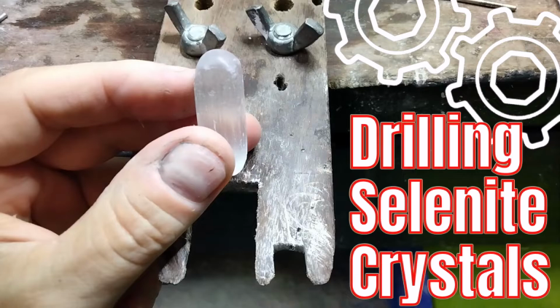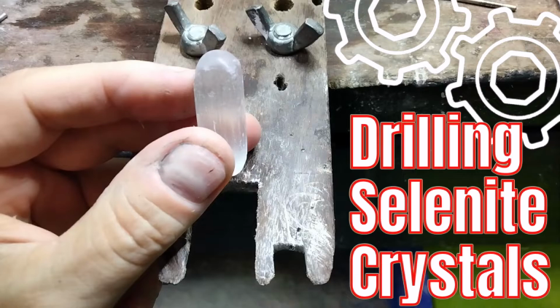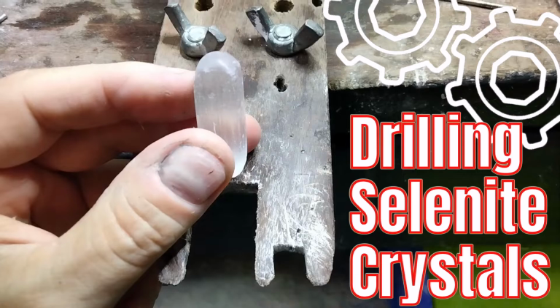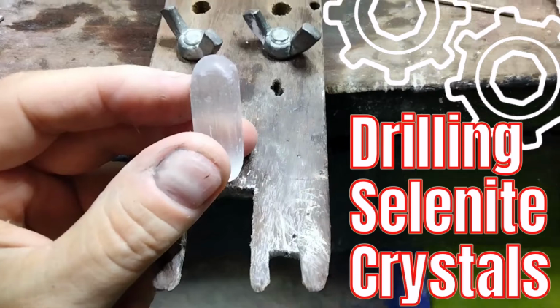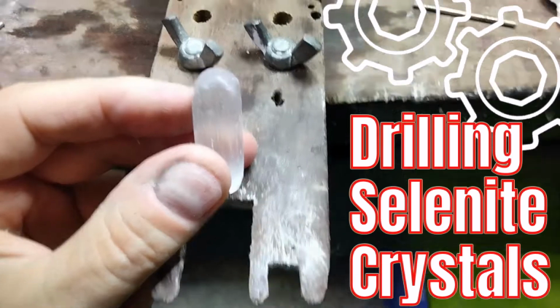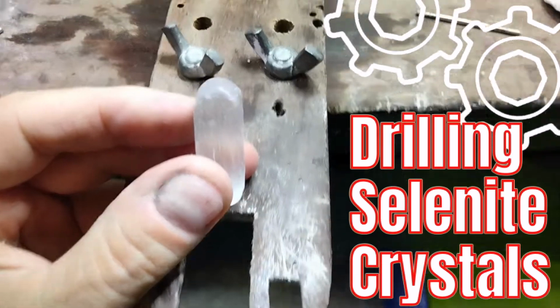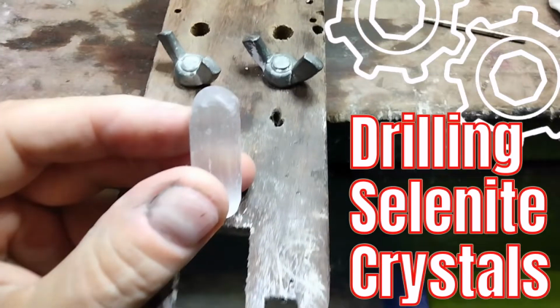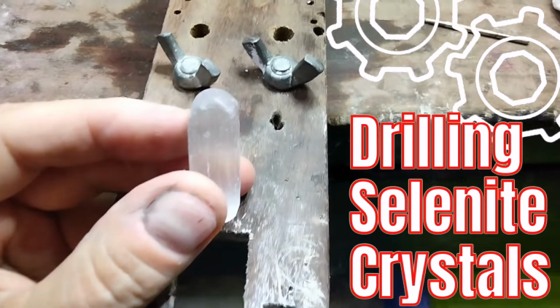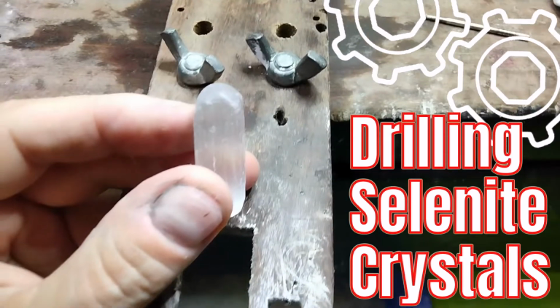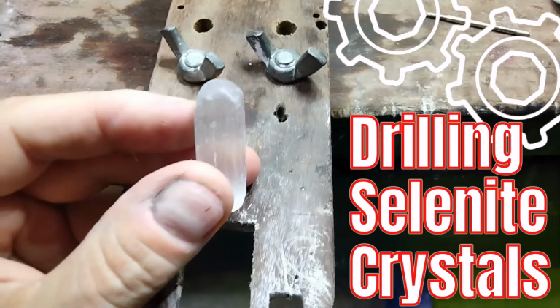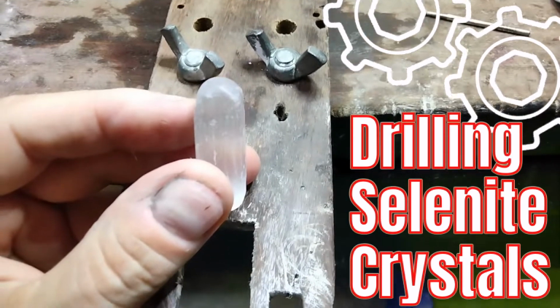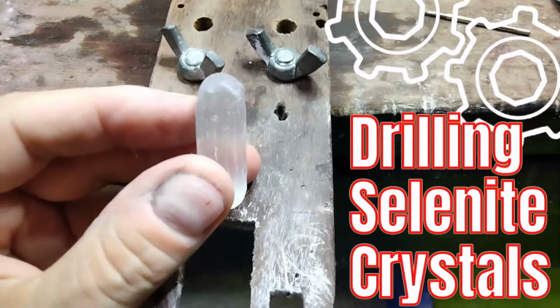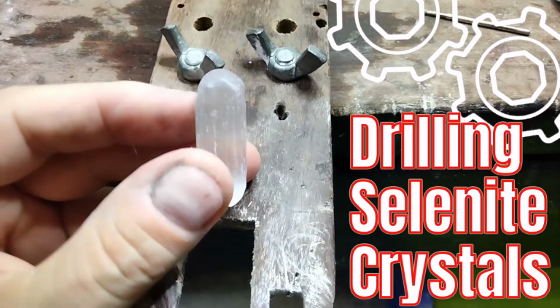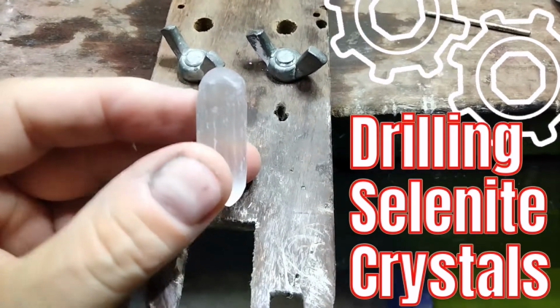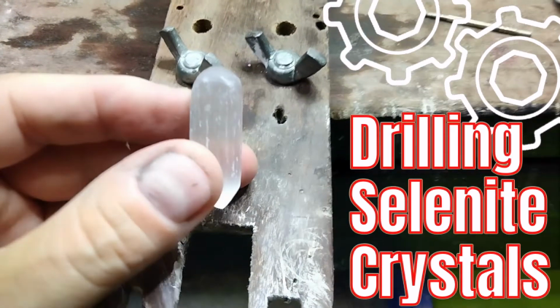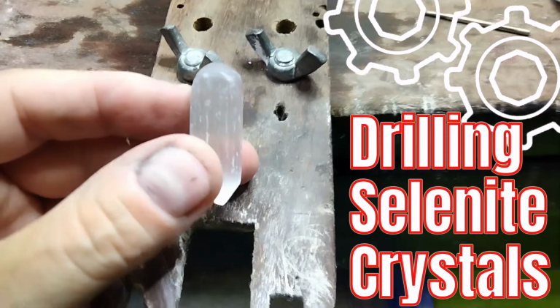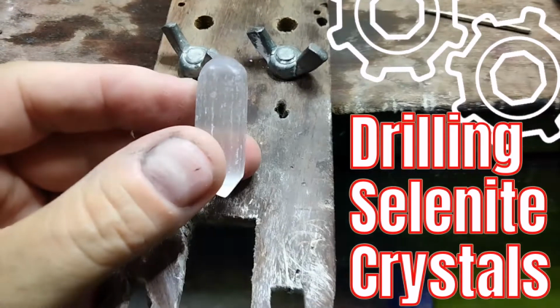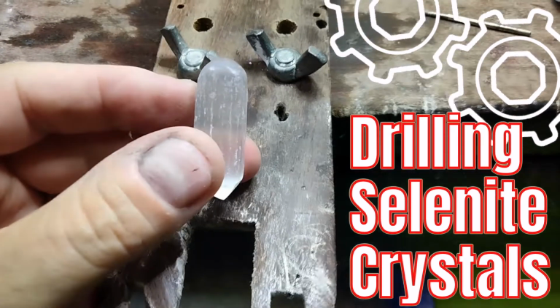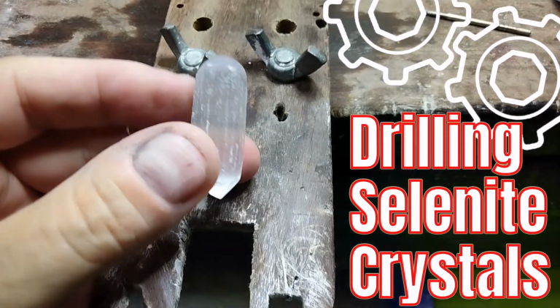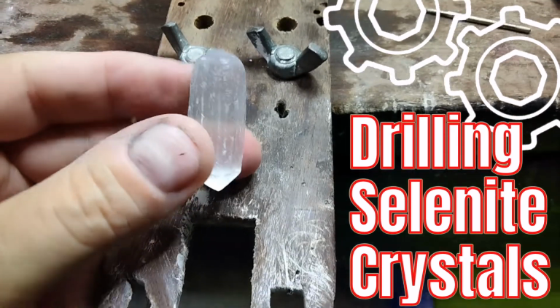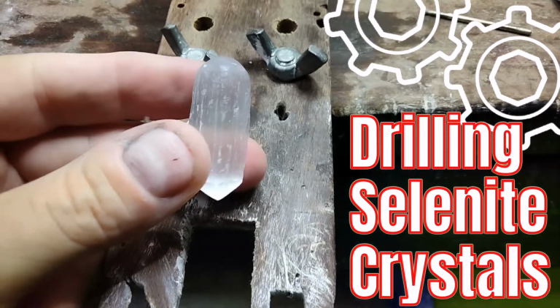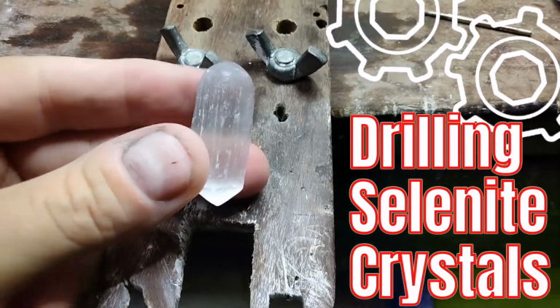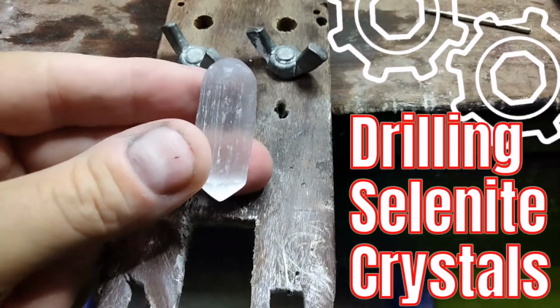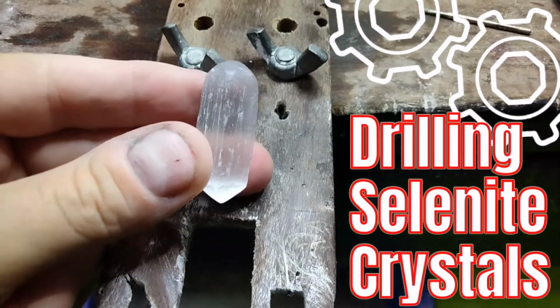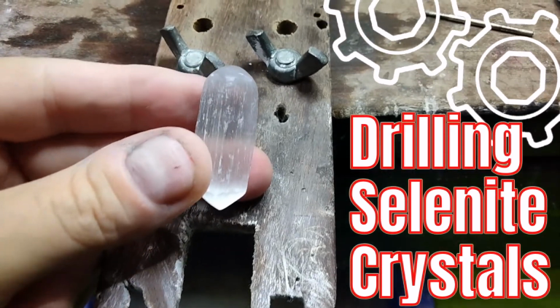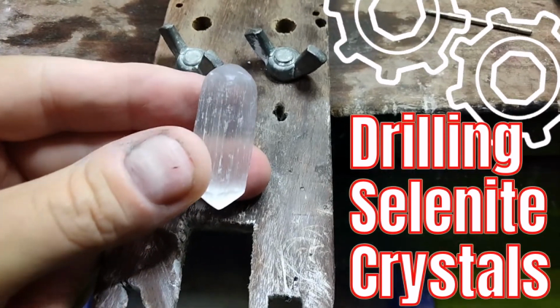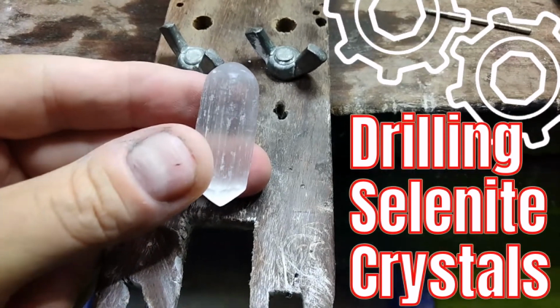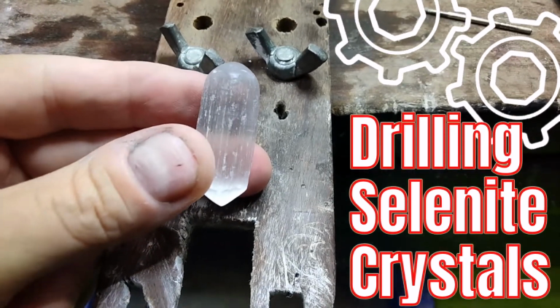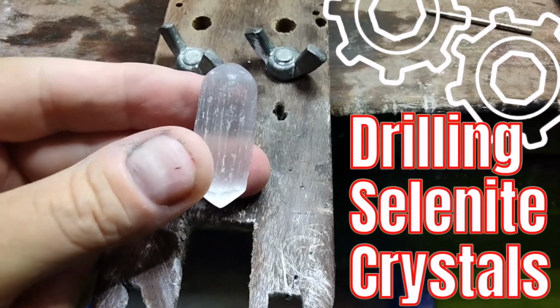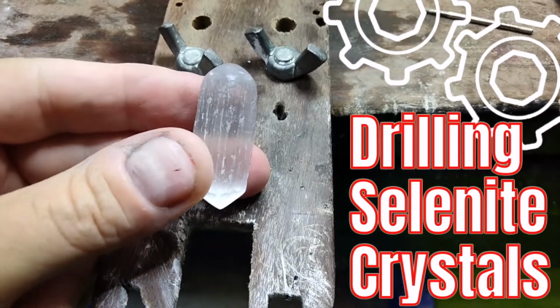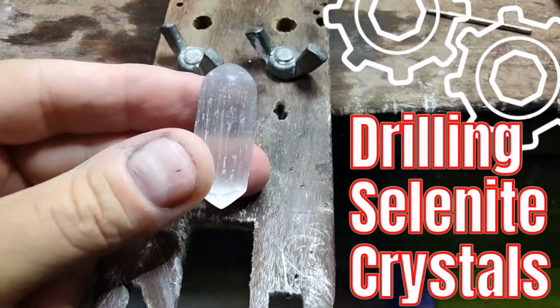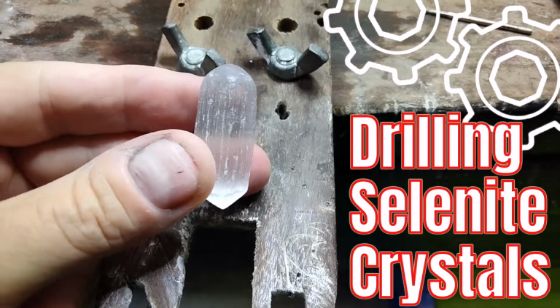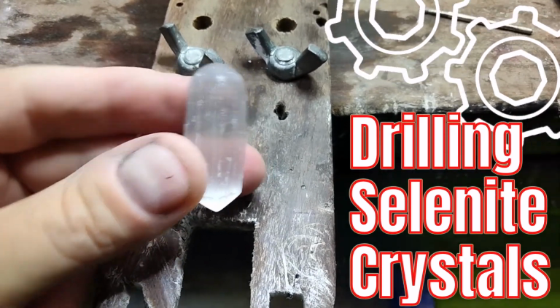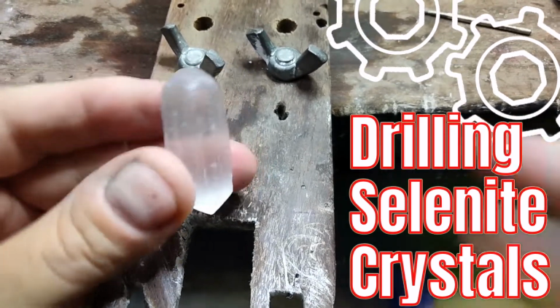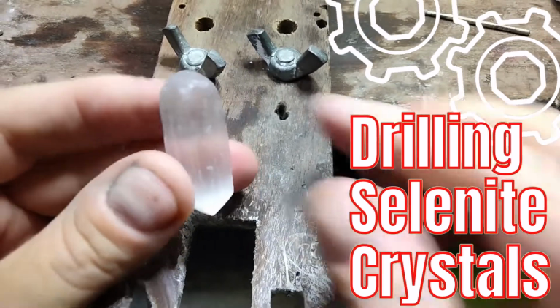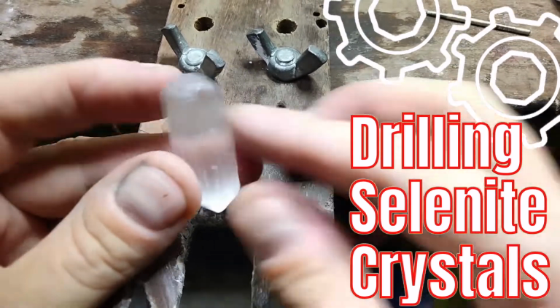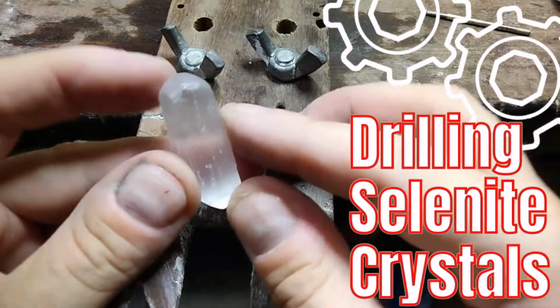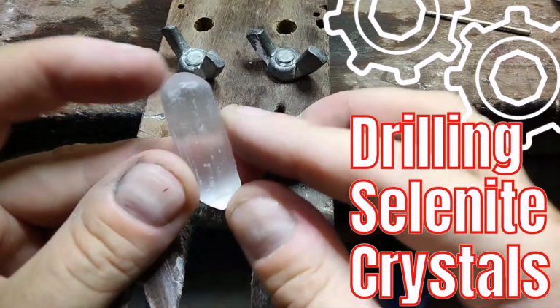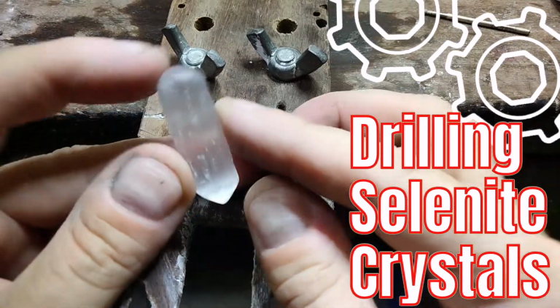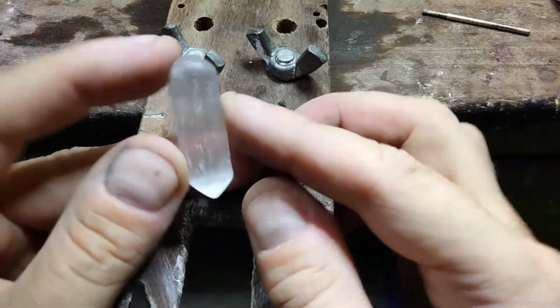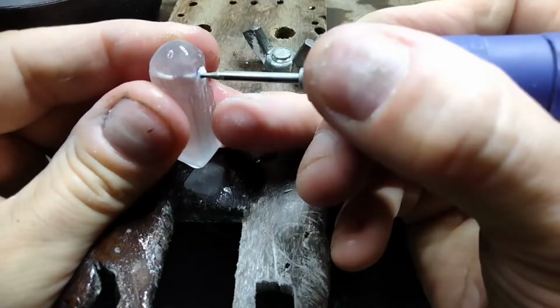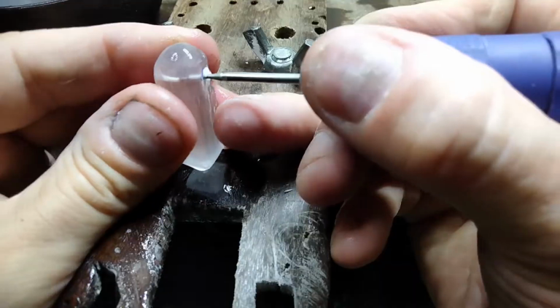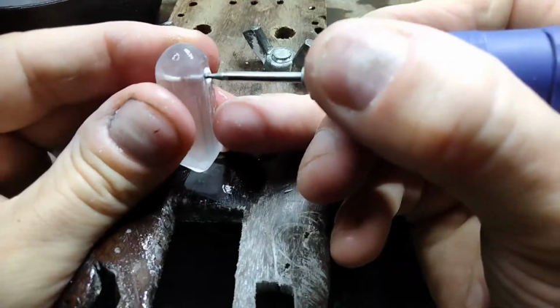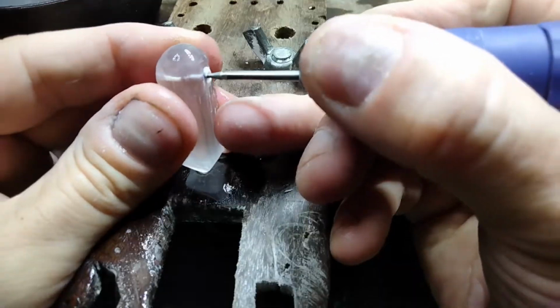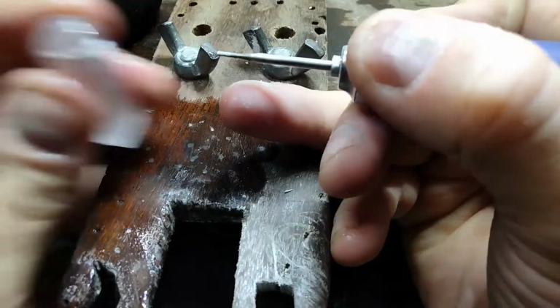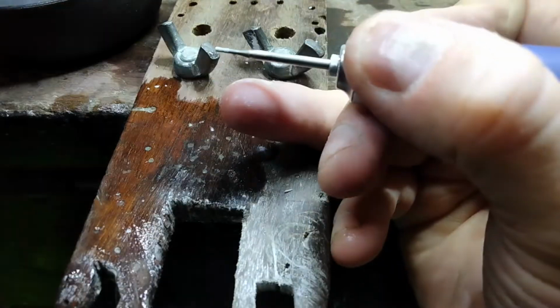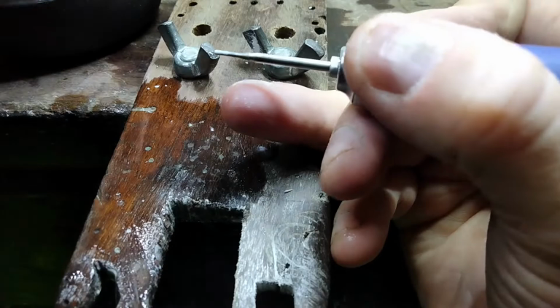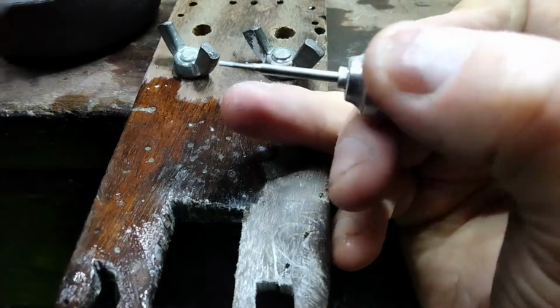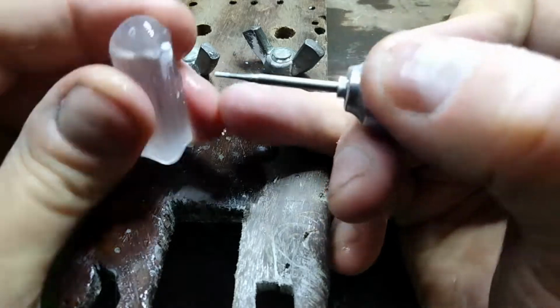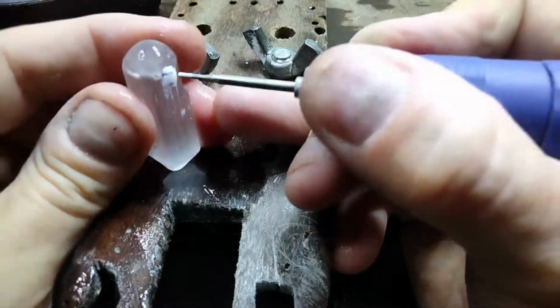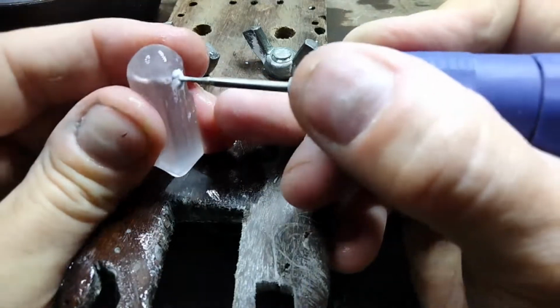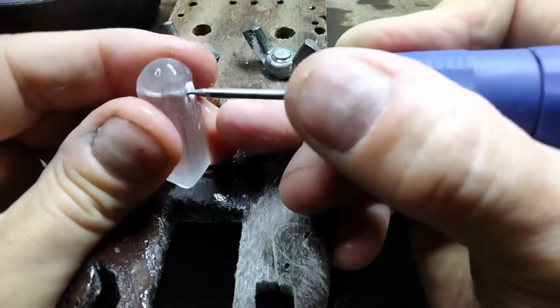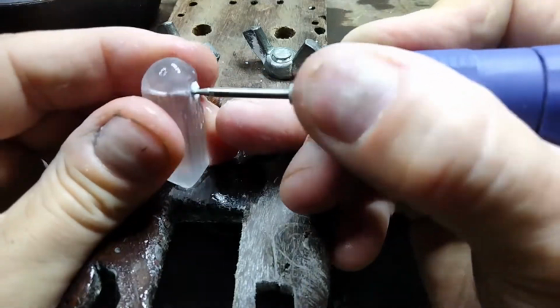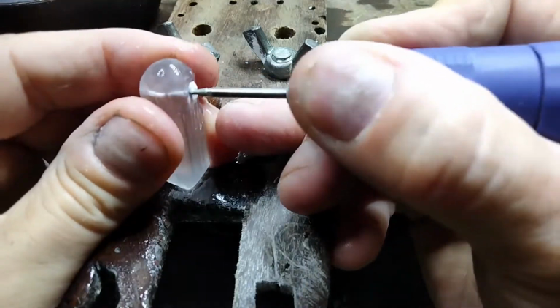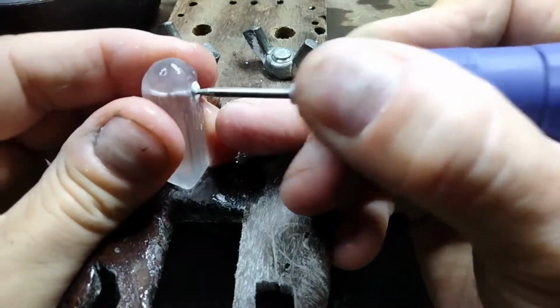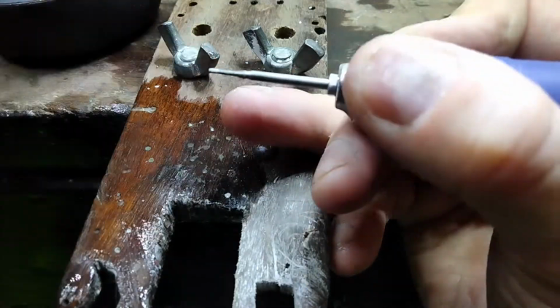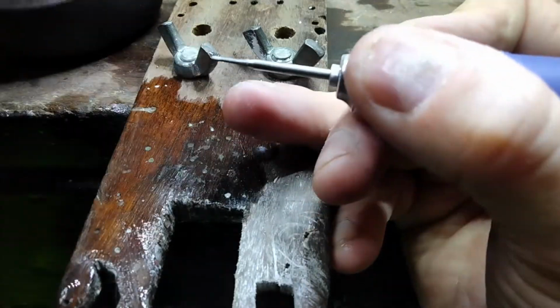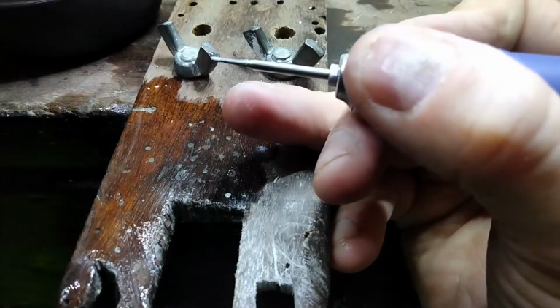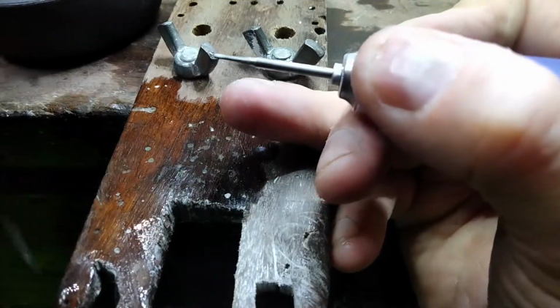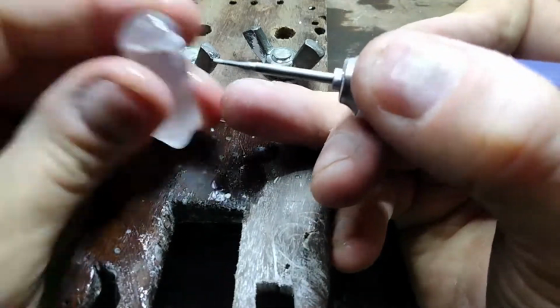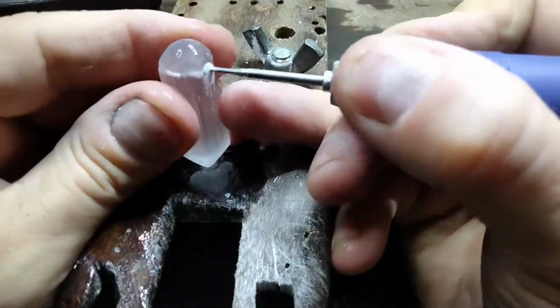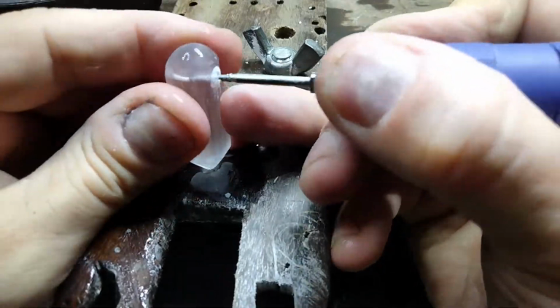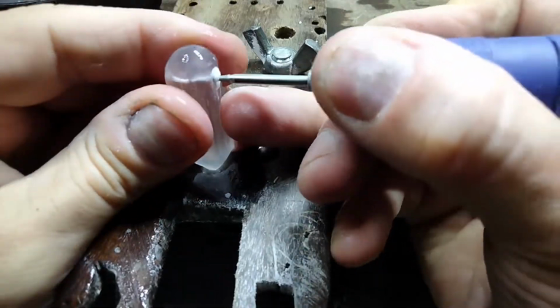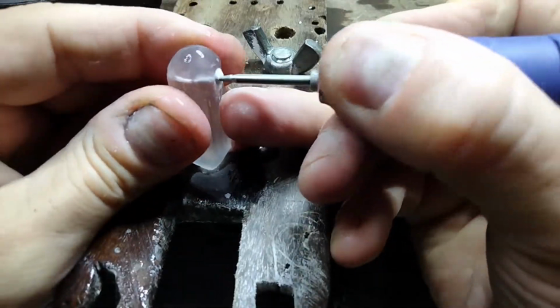This is the selenite that I cut in the last video. Hello, Electro-Jeweler Jordan here, and today we are going to drill a hole in this selenite.